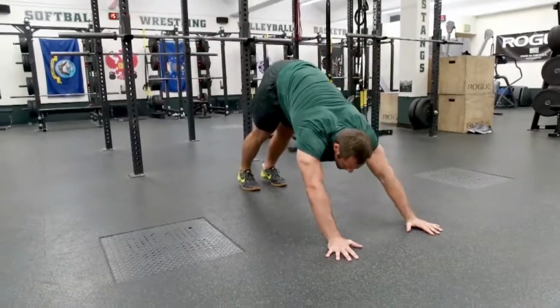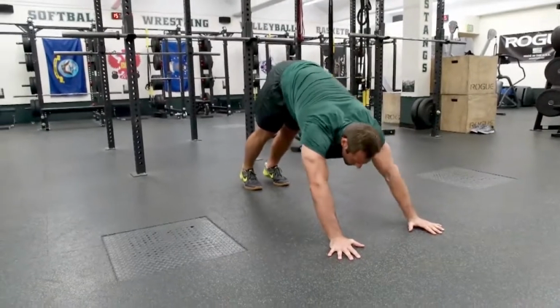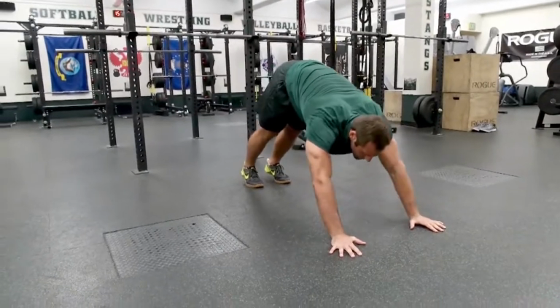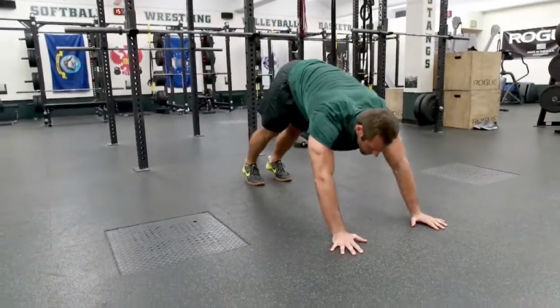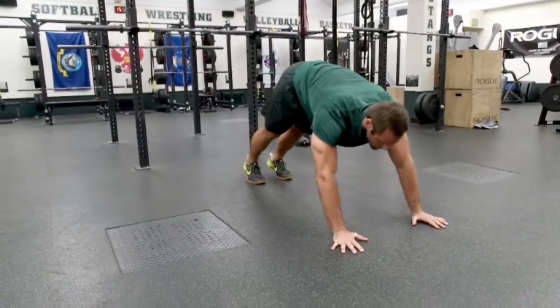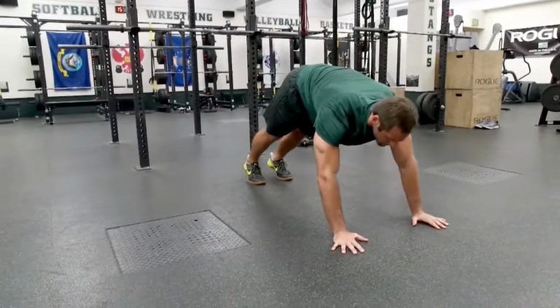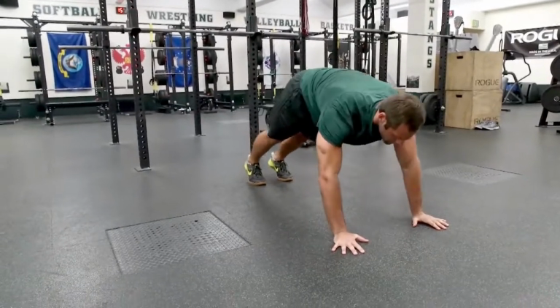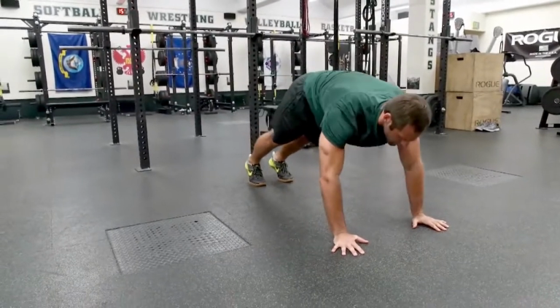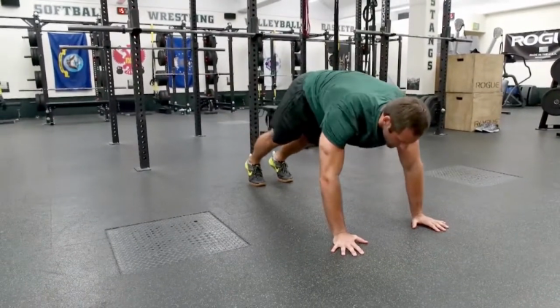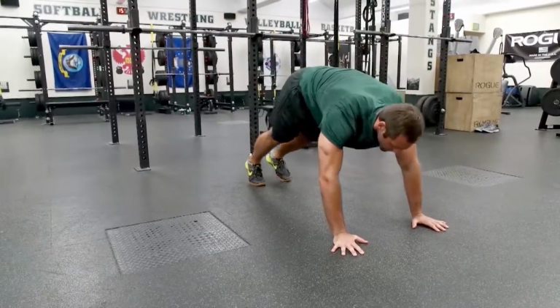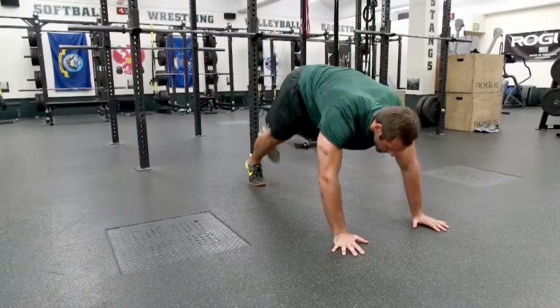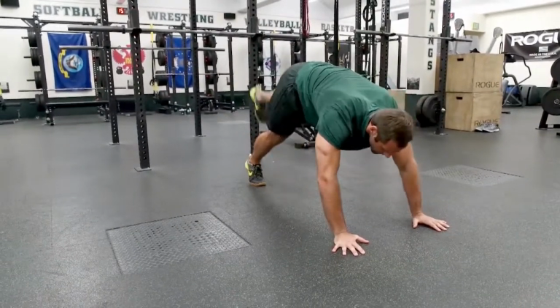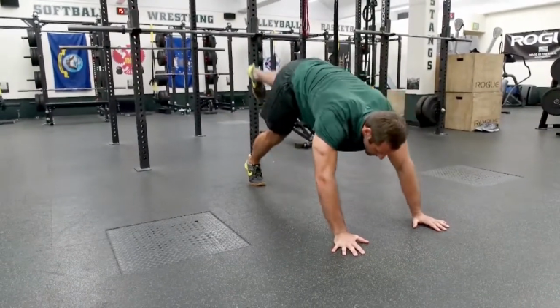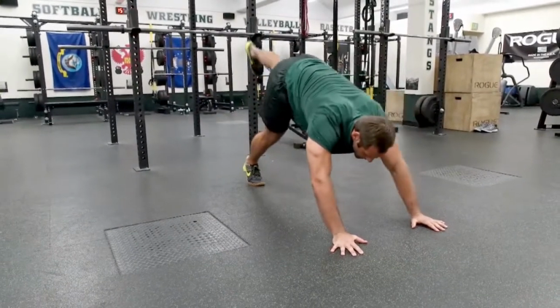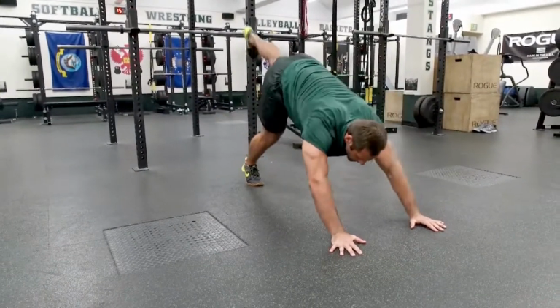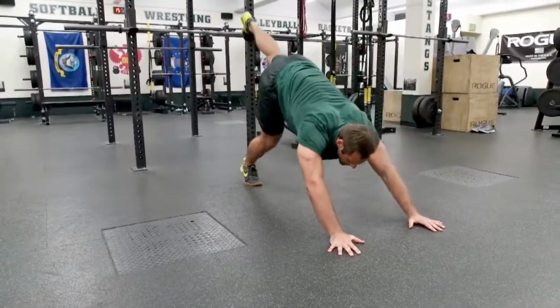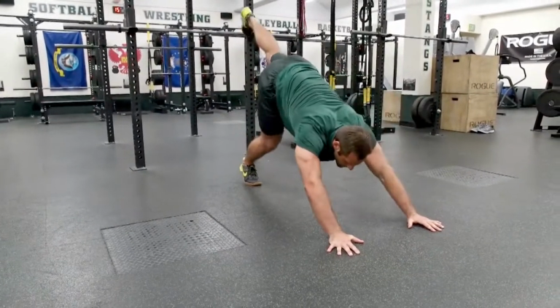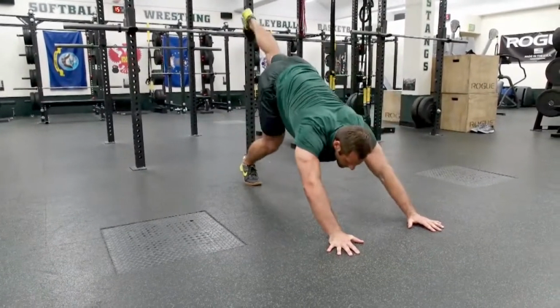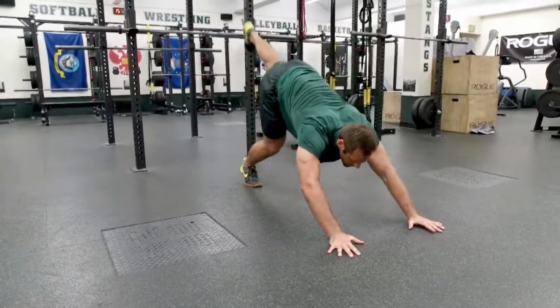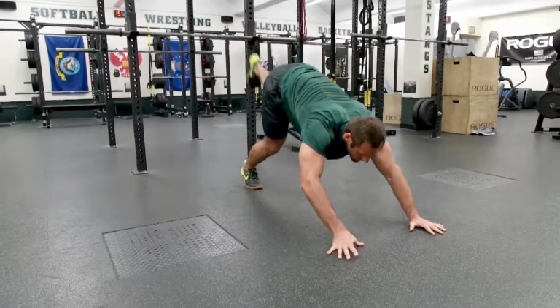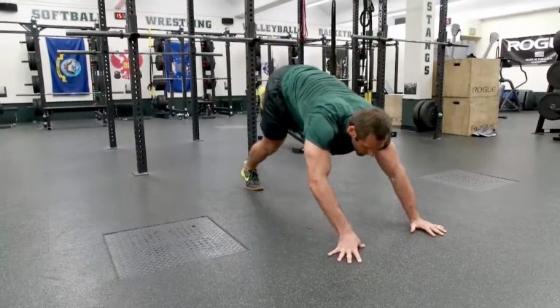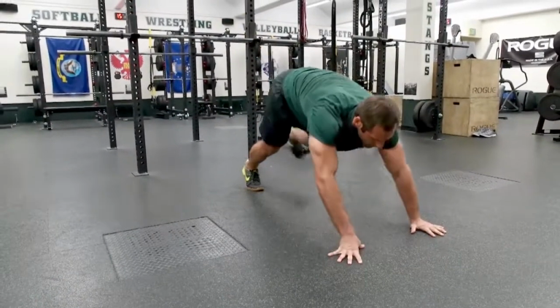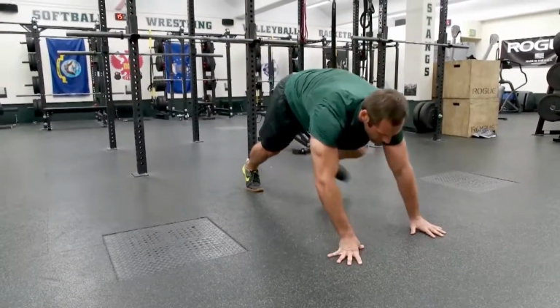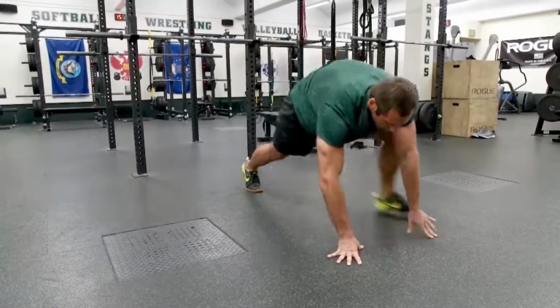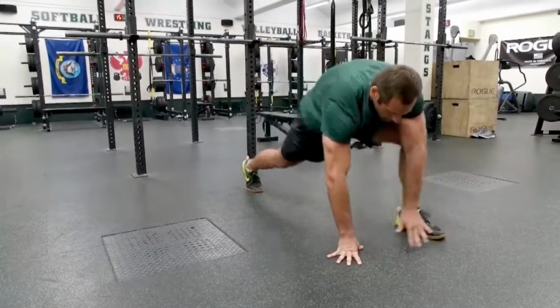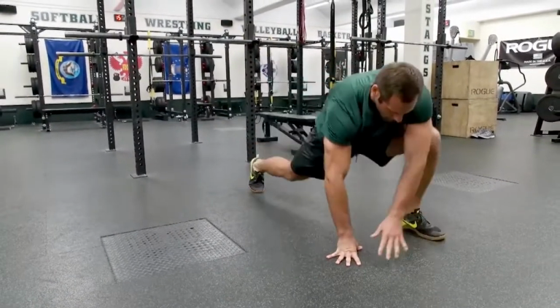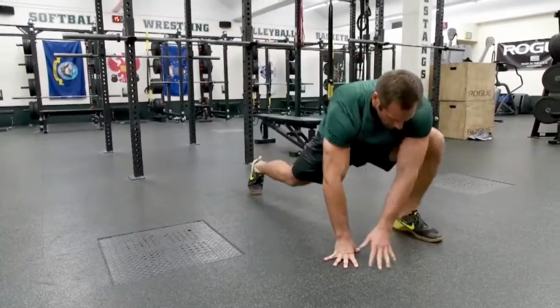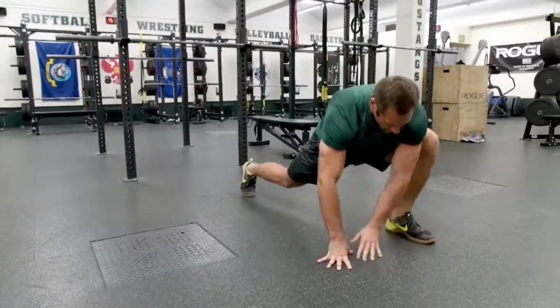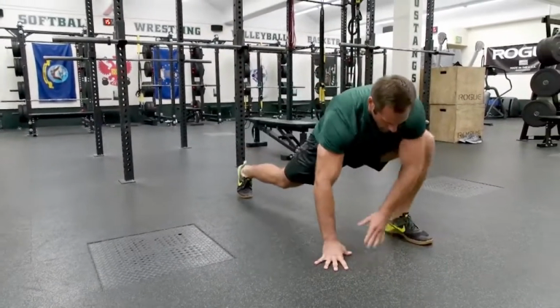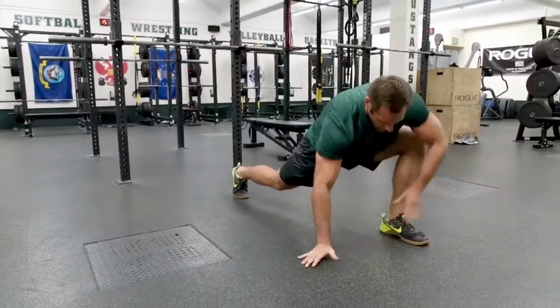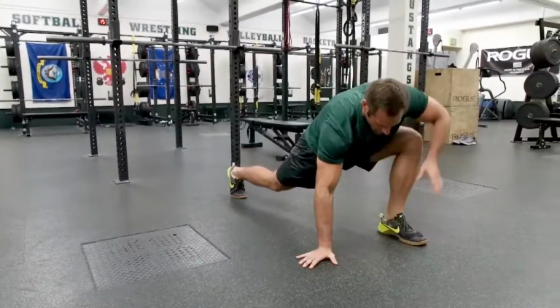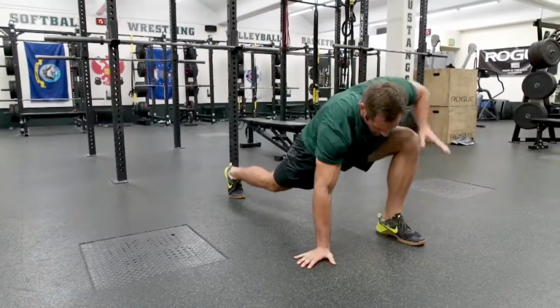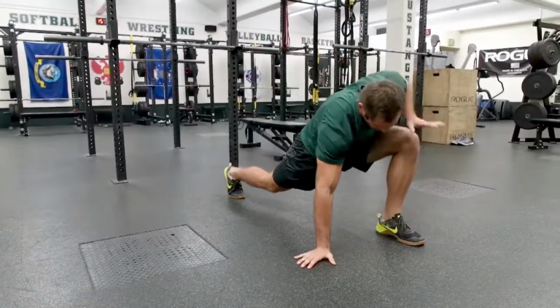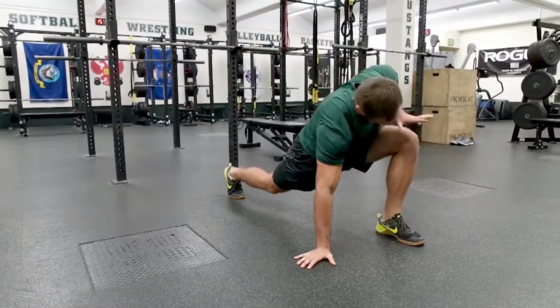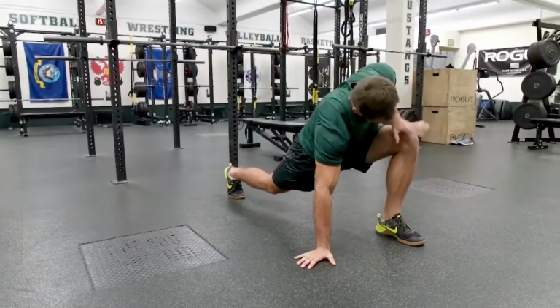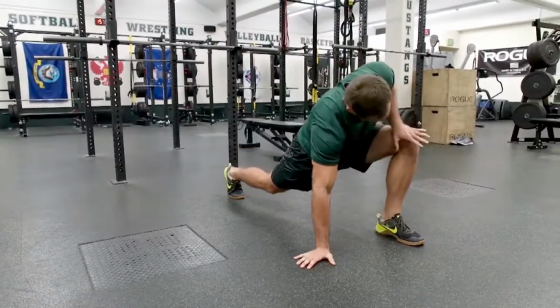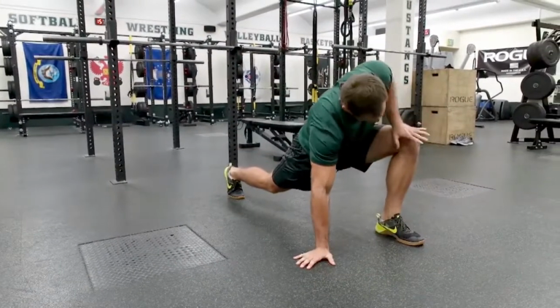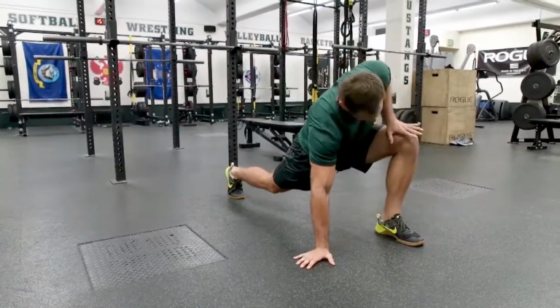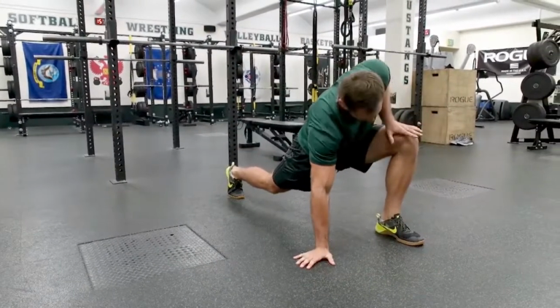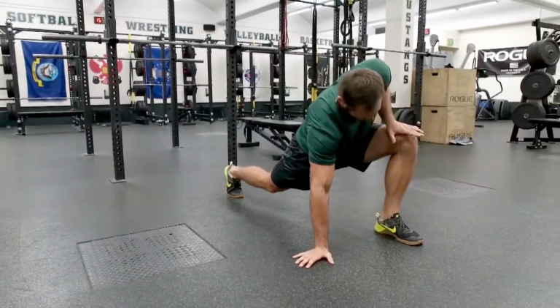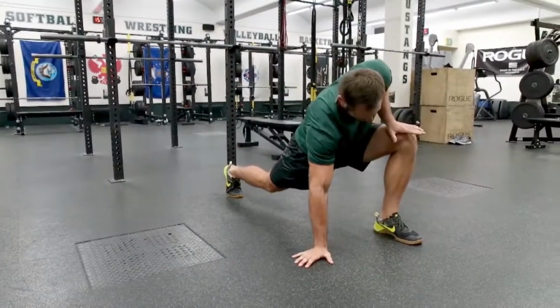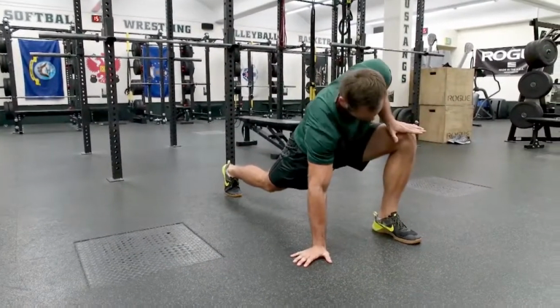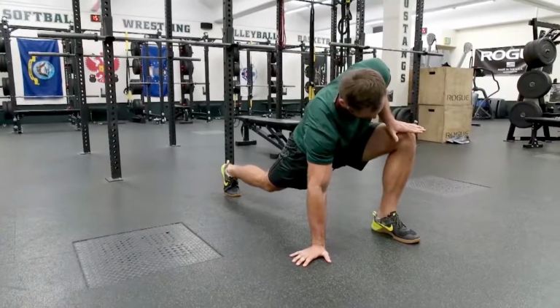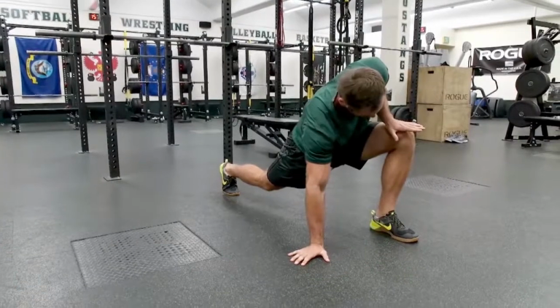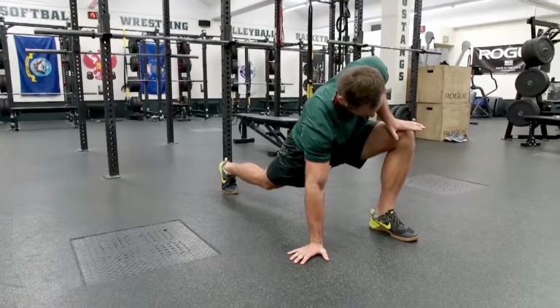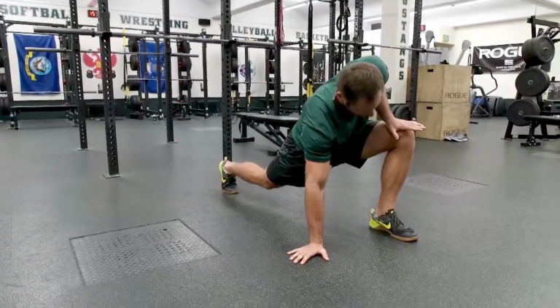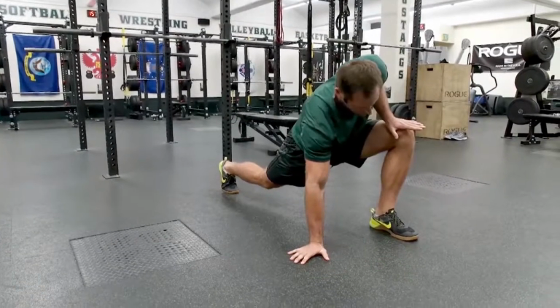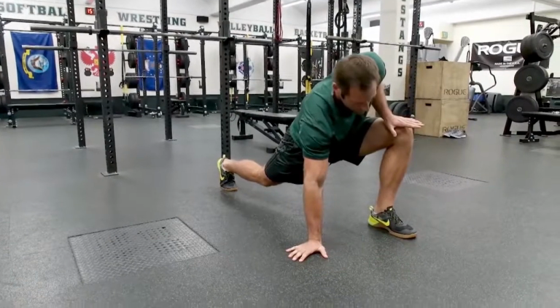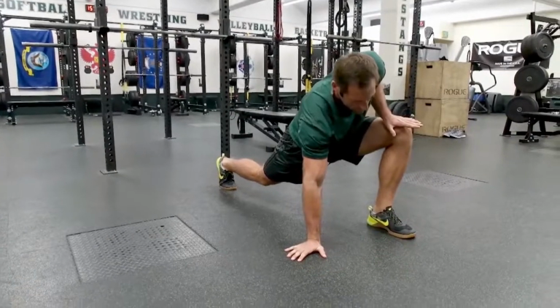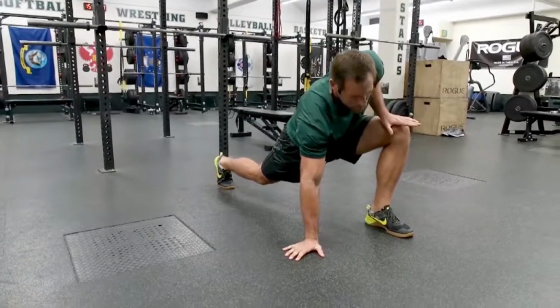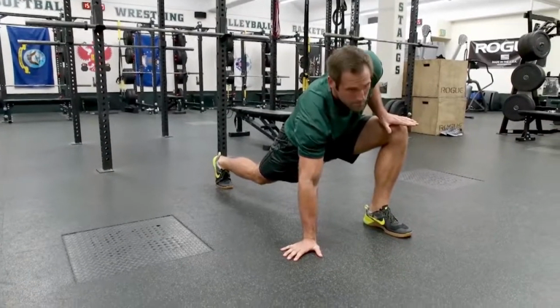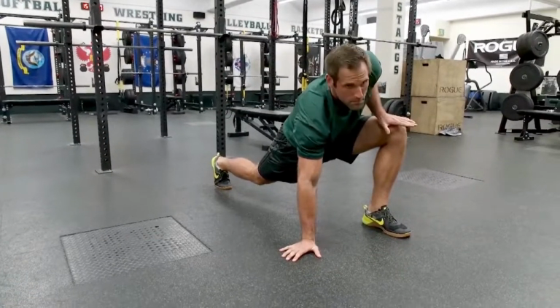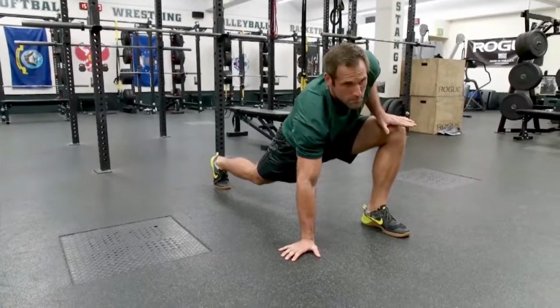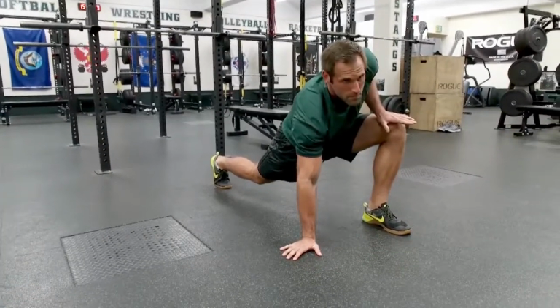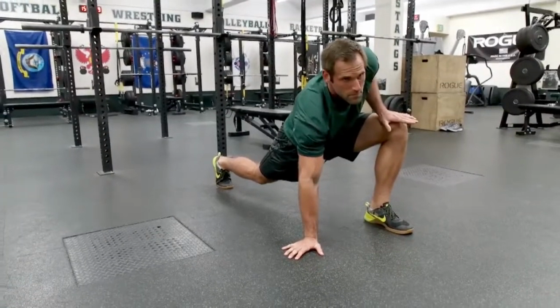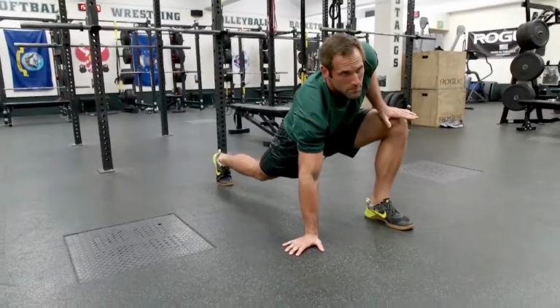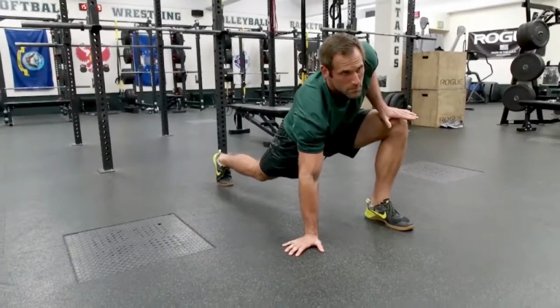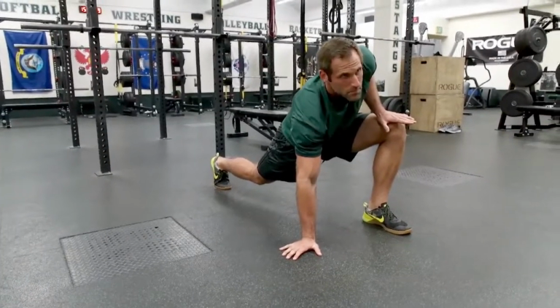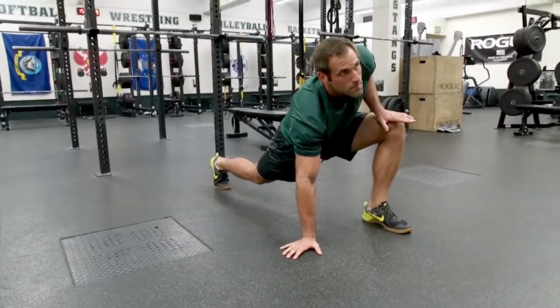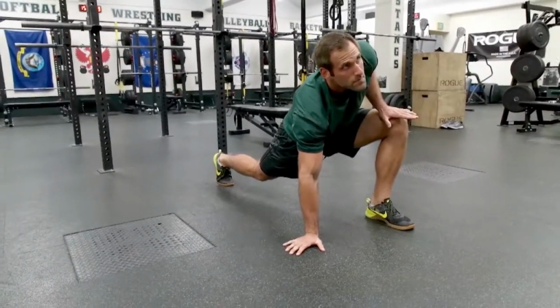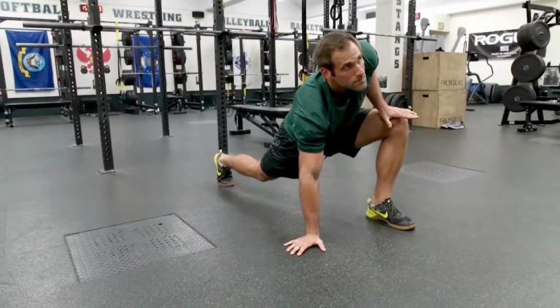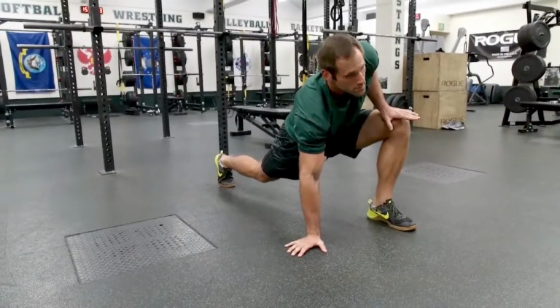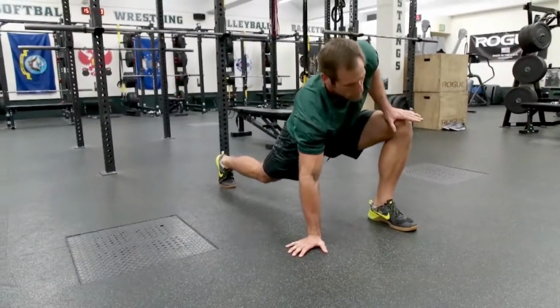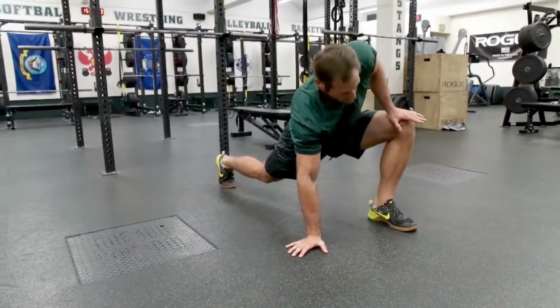Then we're going to kick the left leg back and reach forward. He's going to plant his big toe on the ground, have his hand on the inside of his knee, and press out six times.